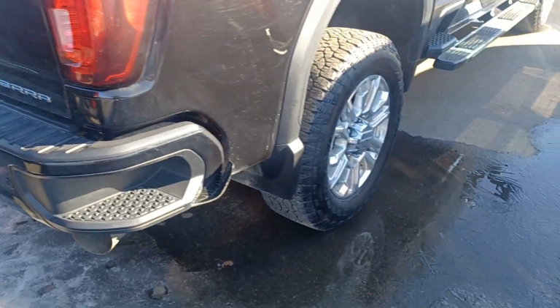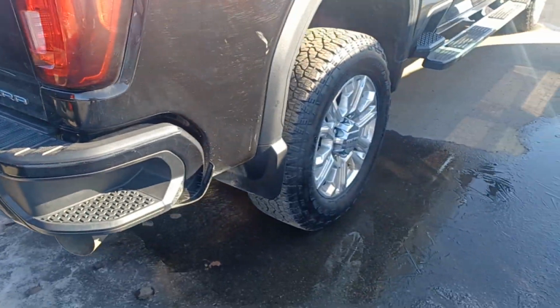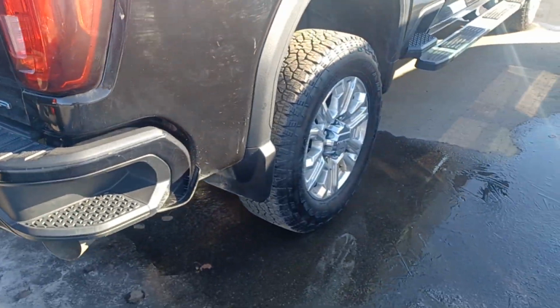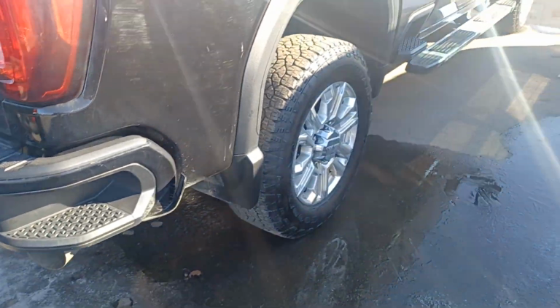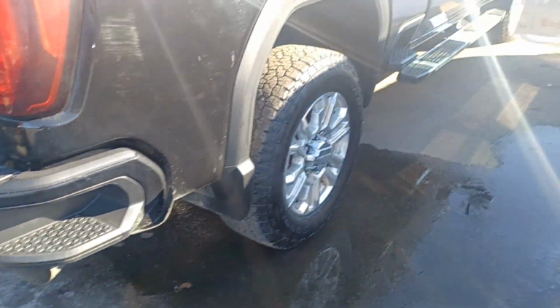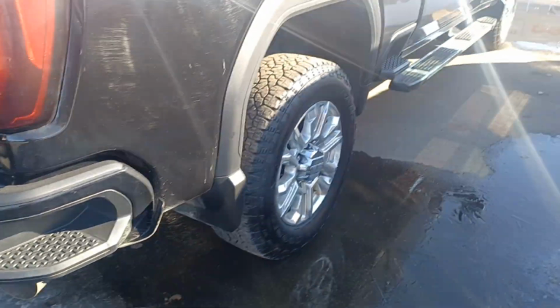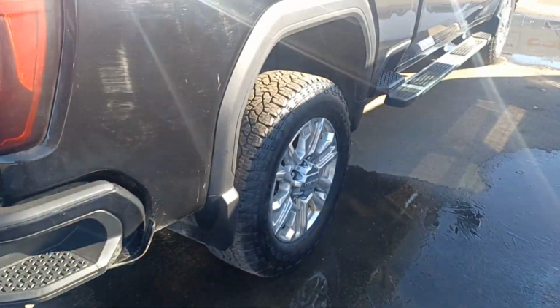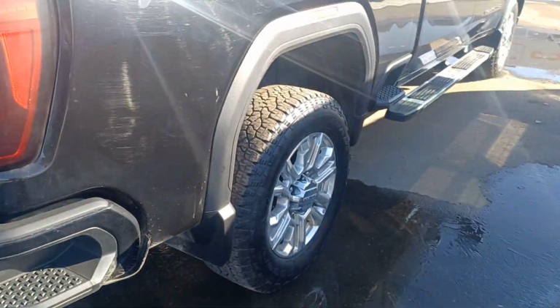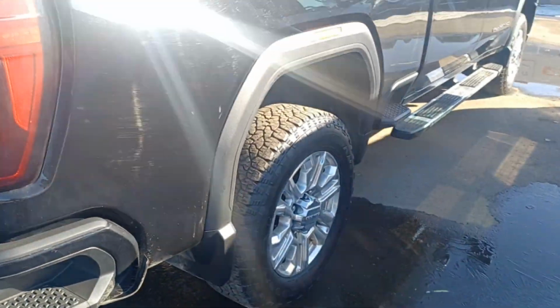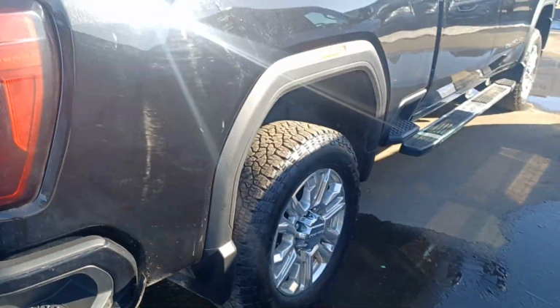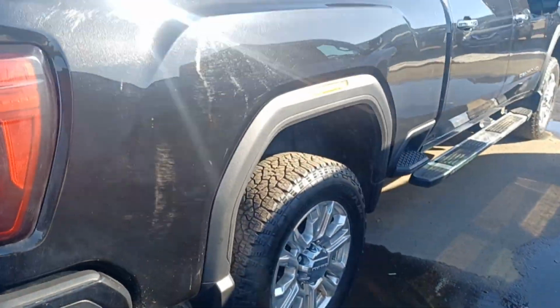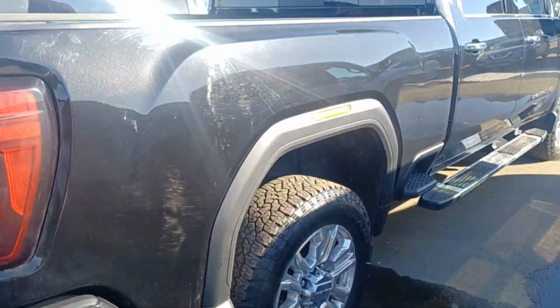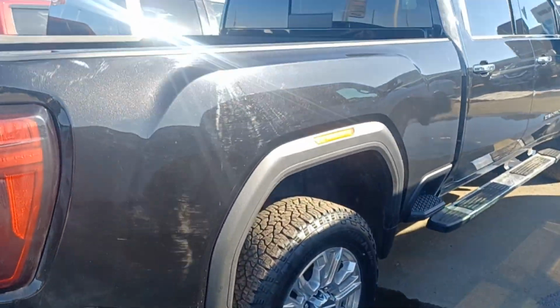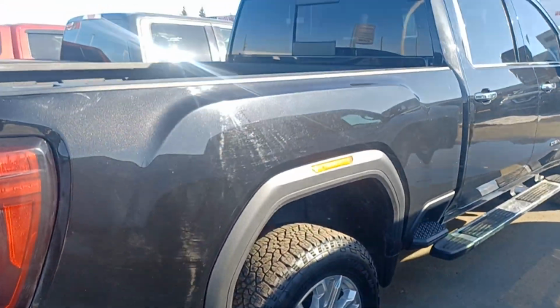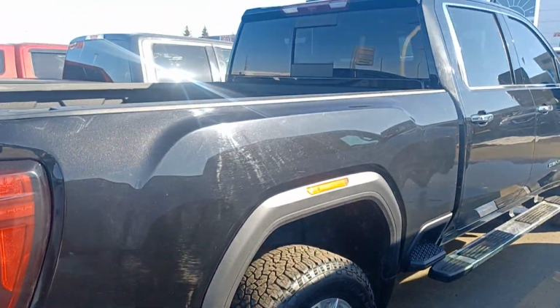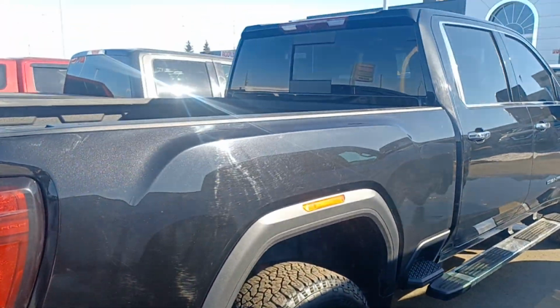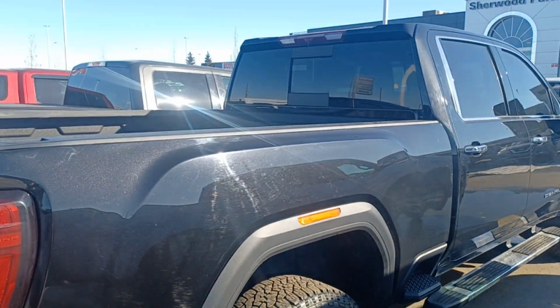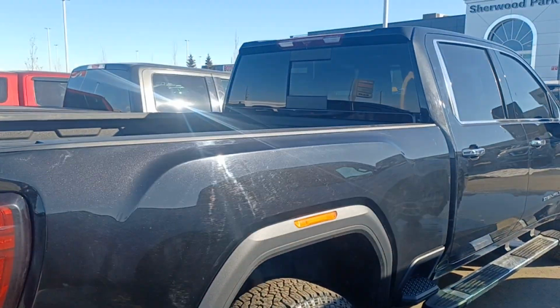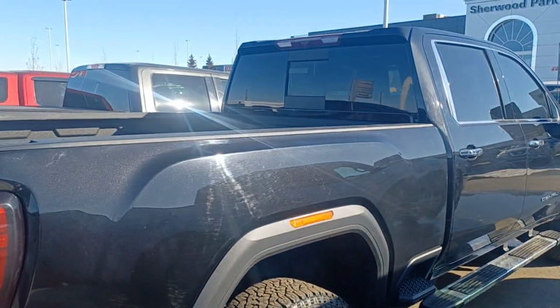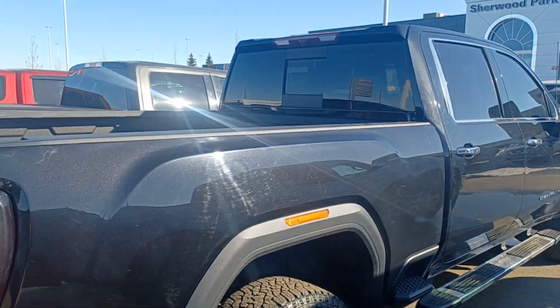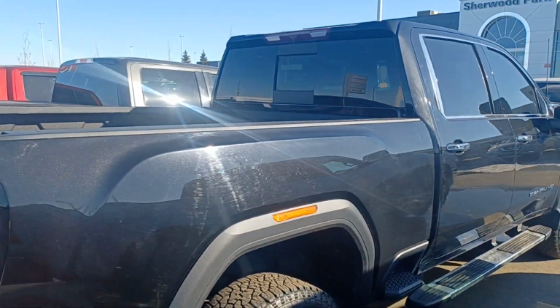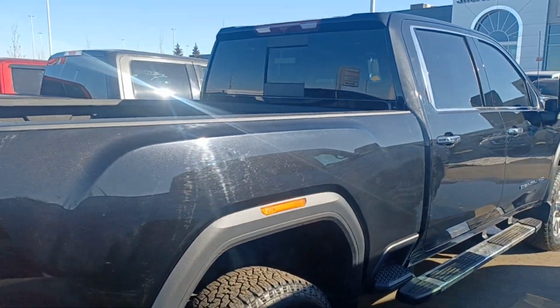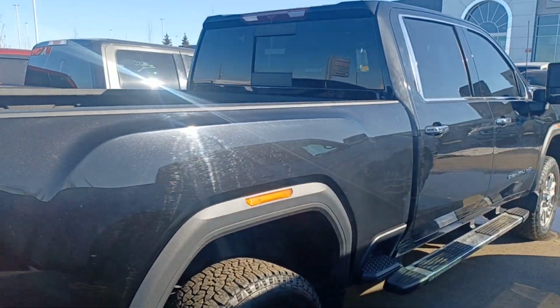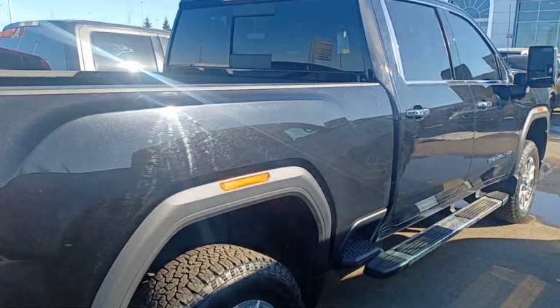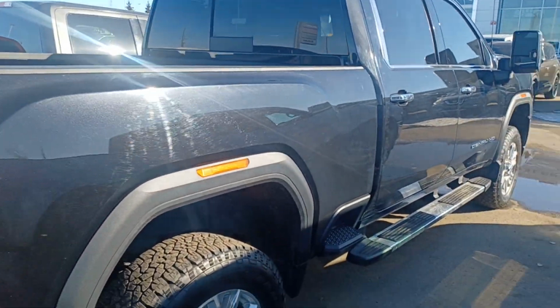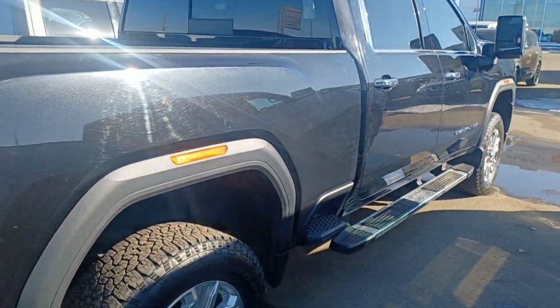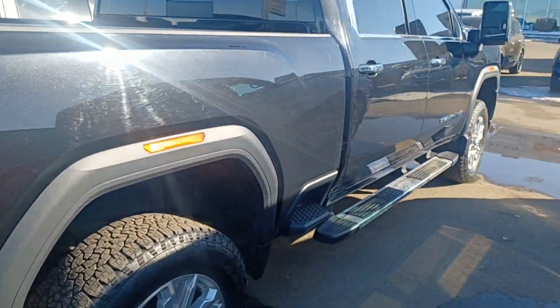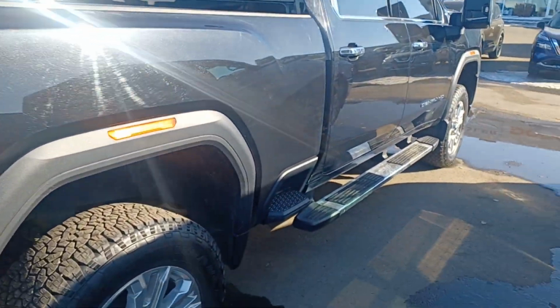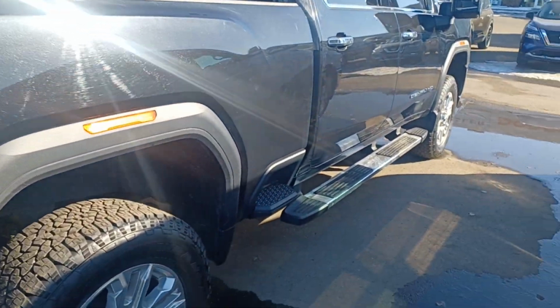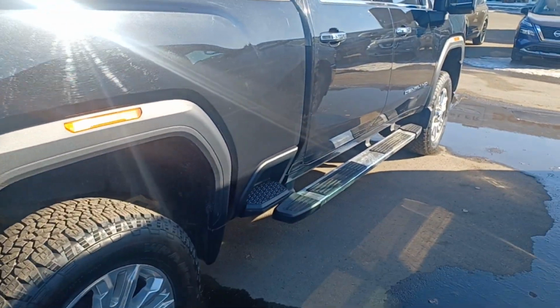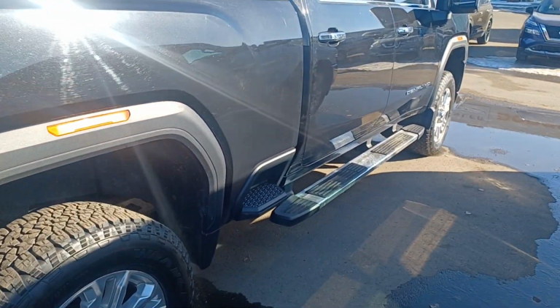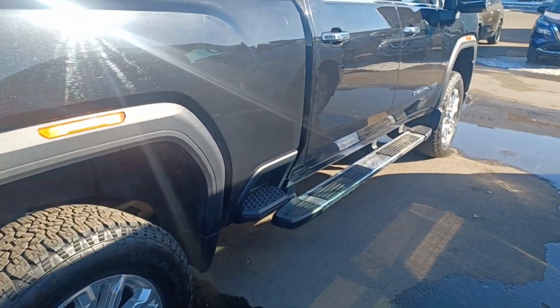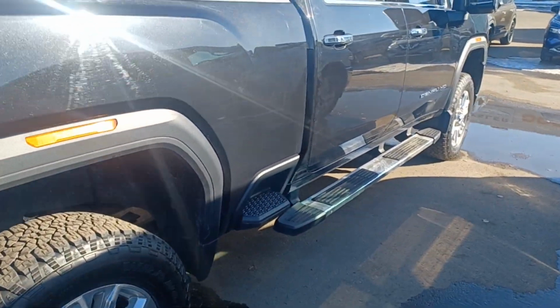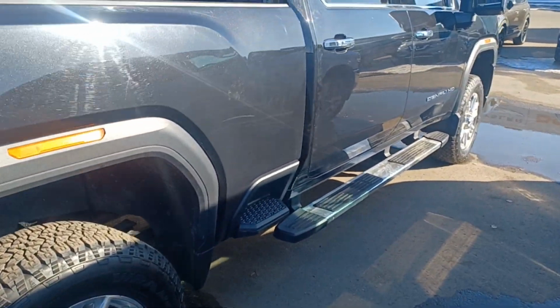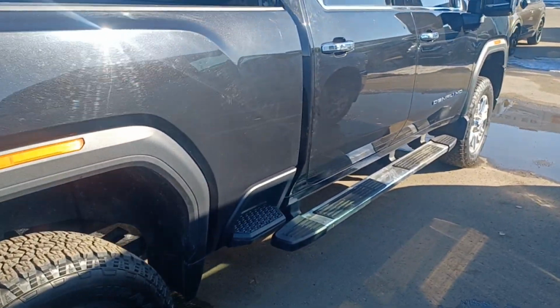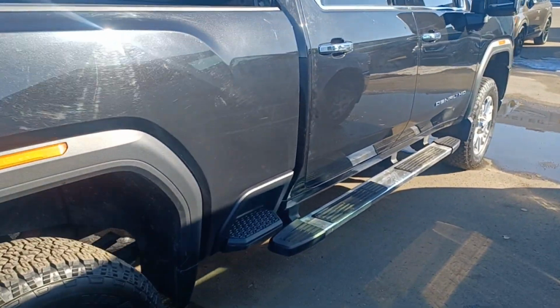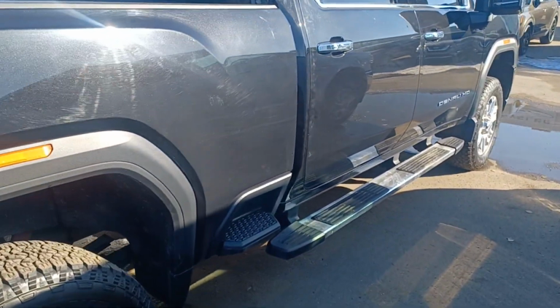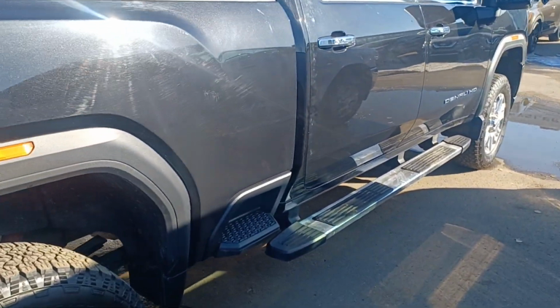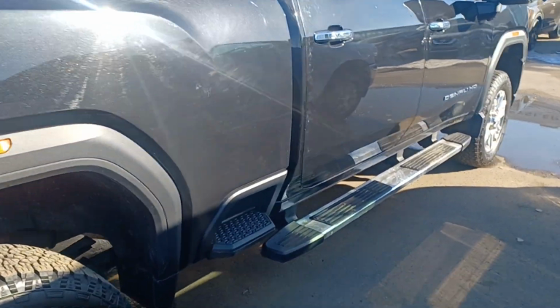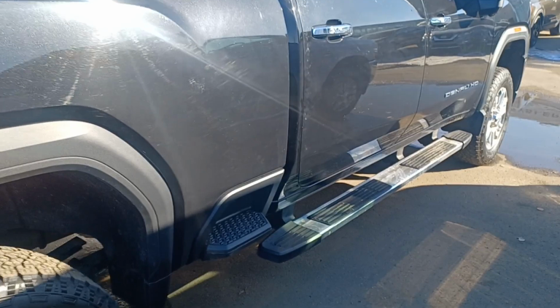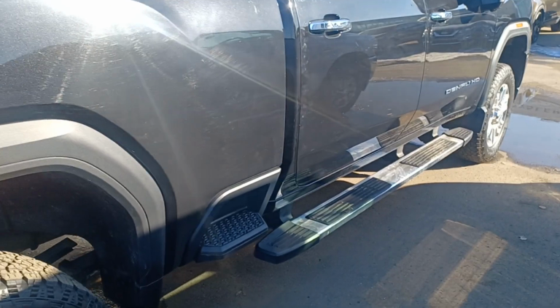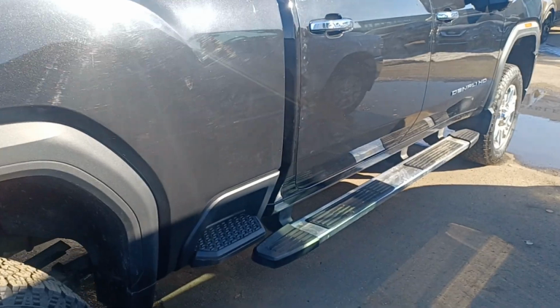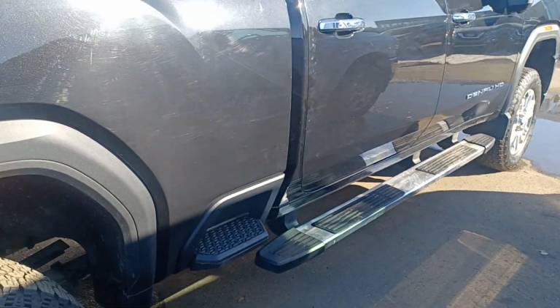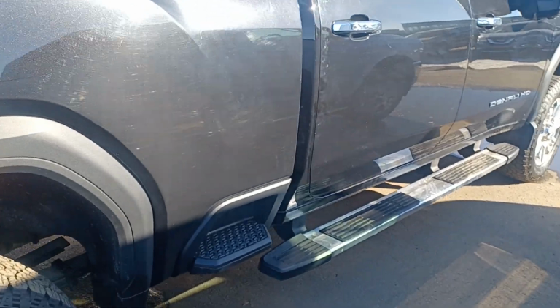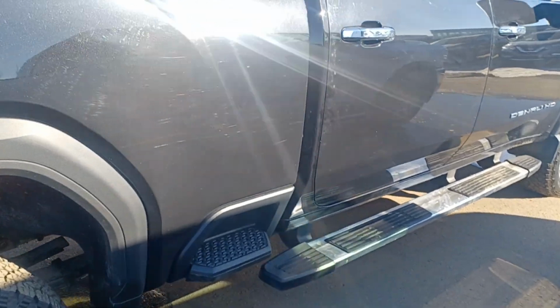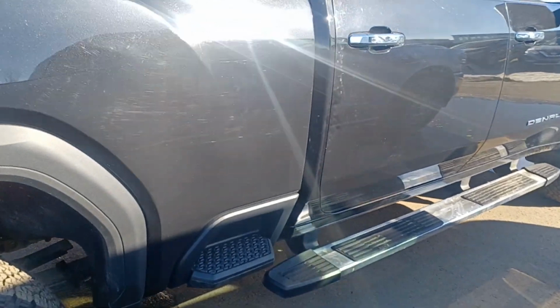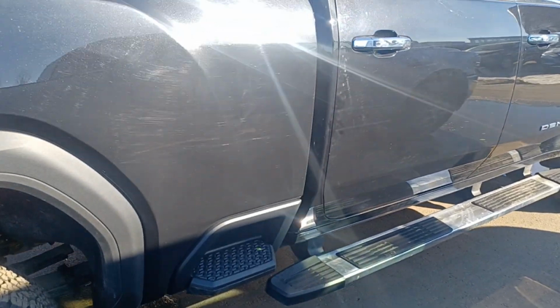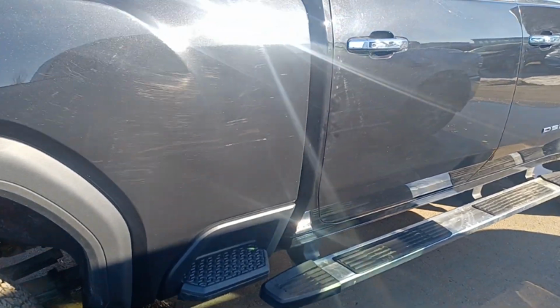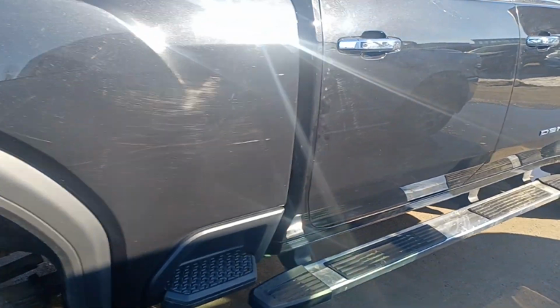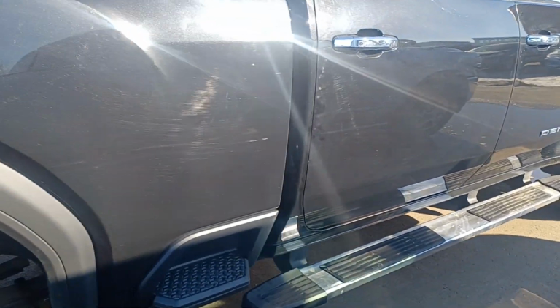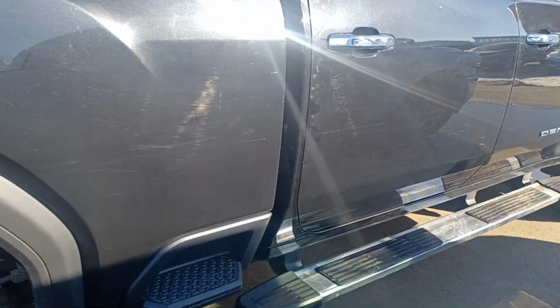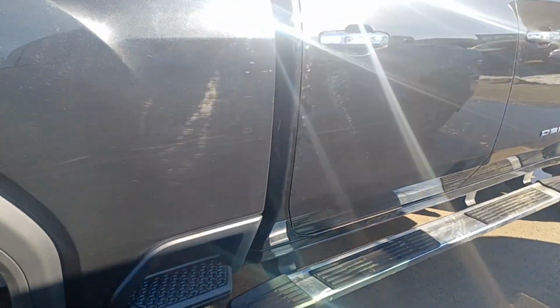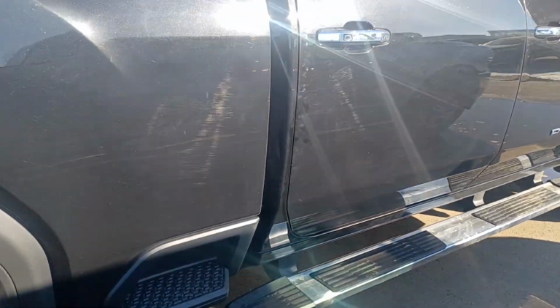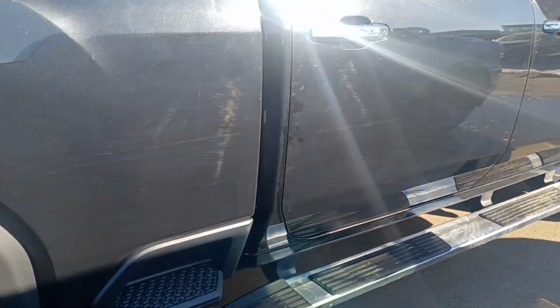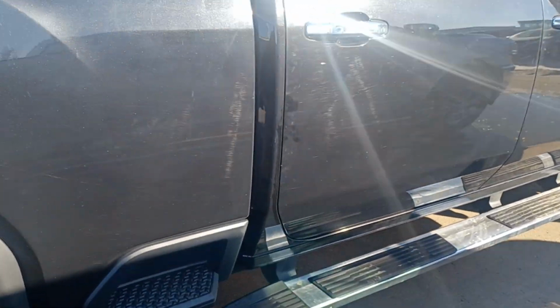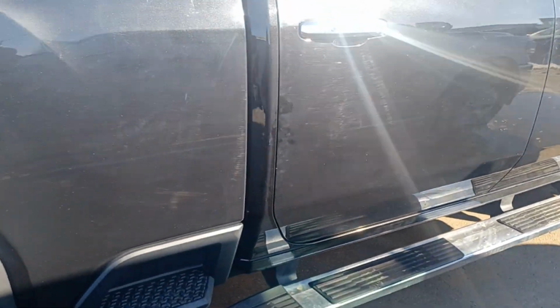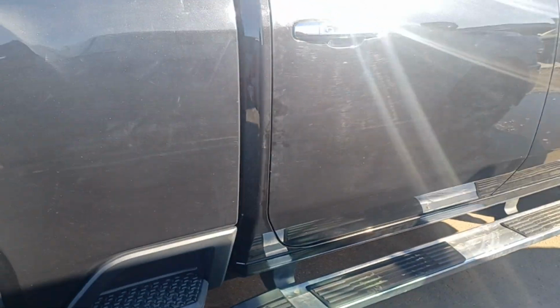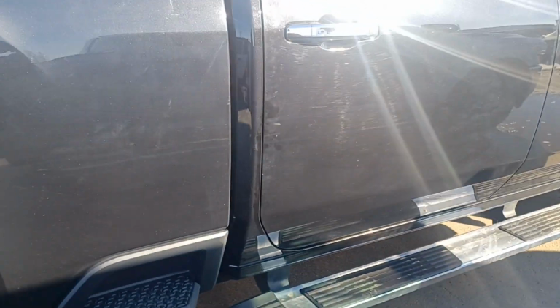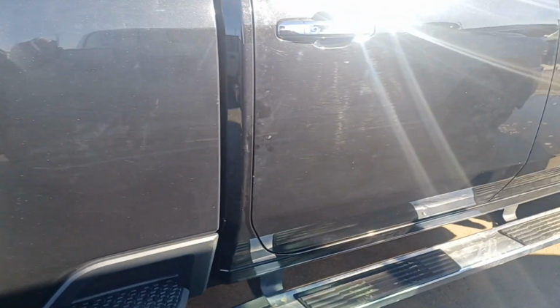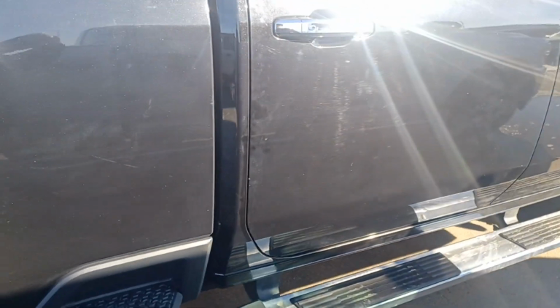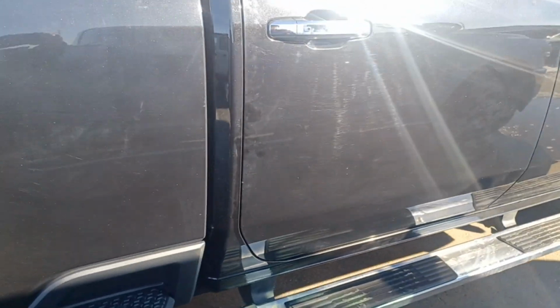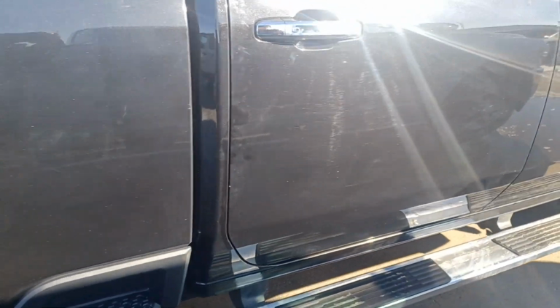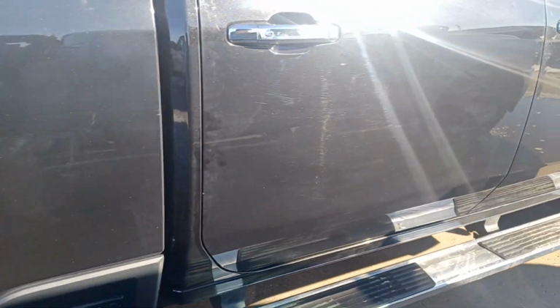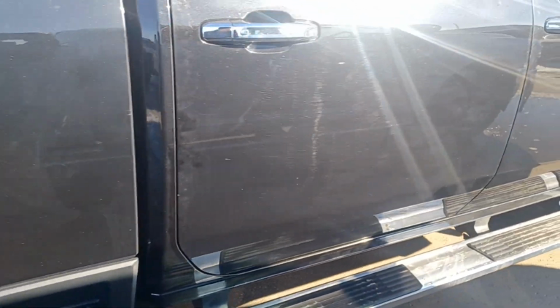If you have any other questions about this truck, please let me know — I'm here to help you.